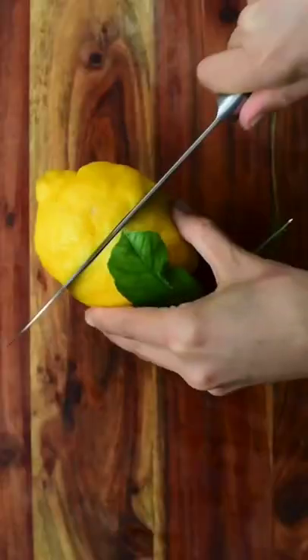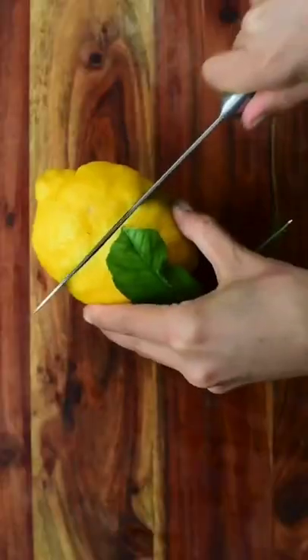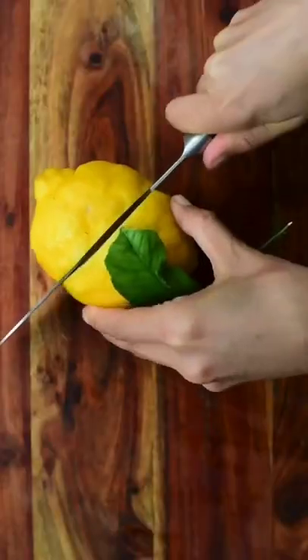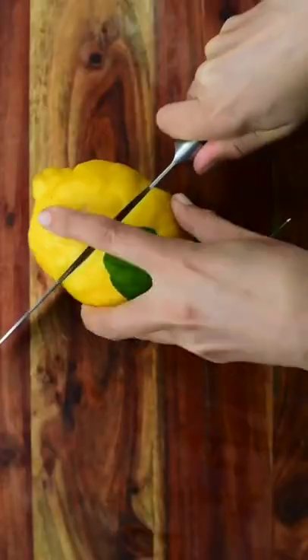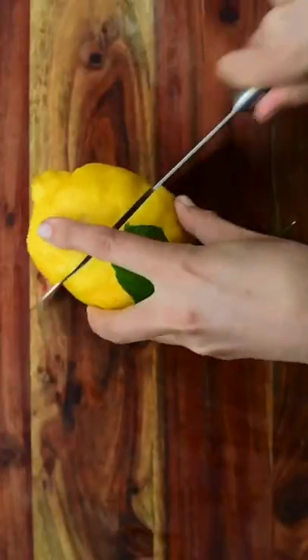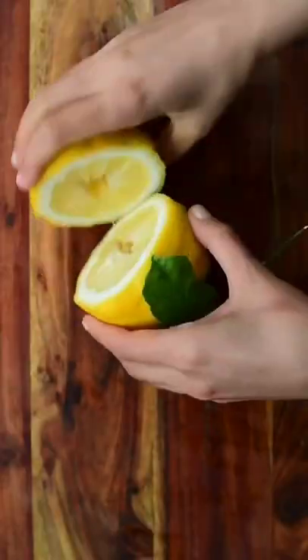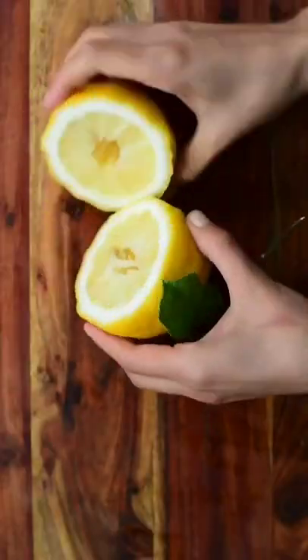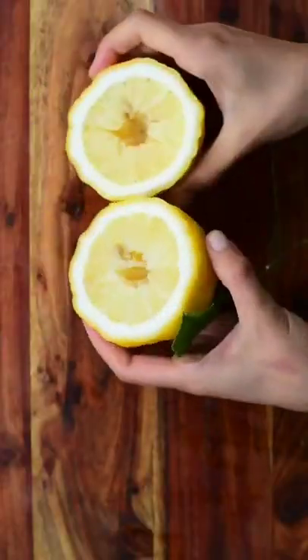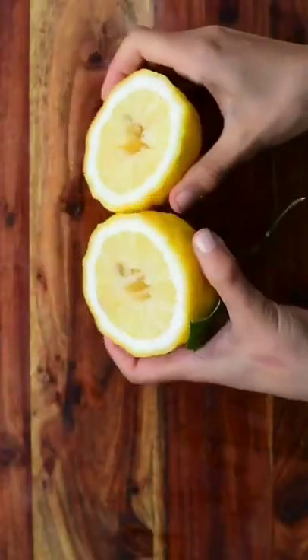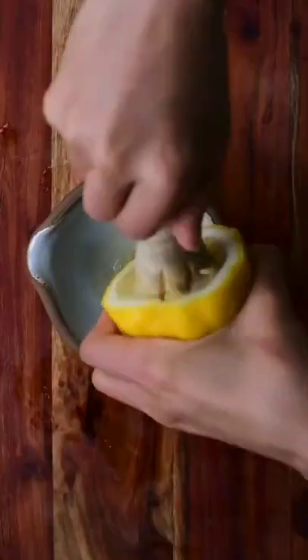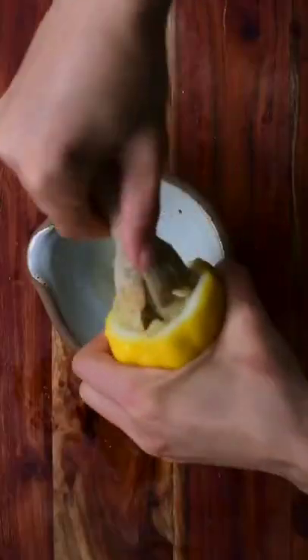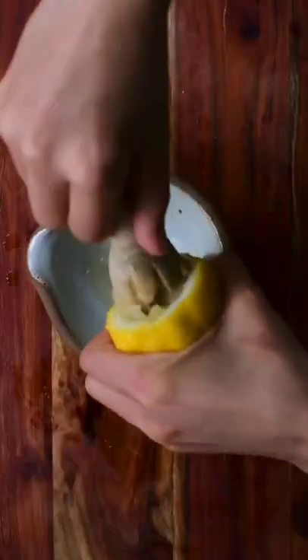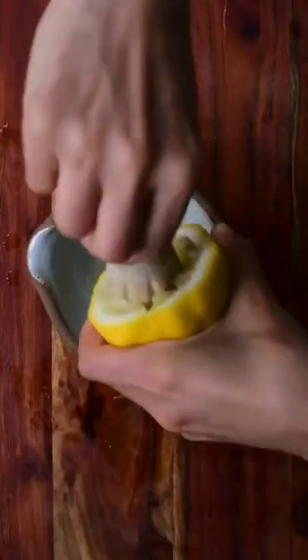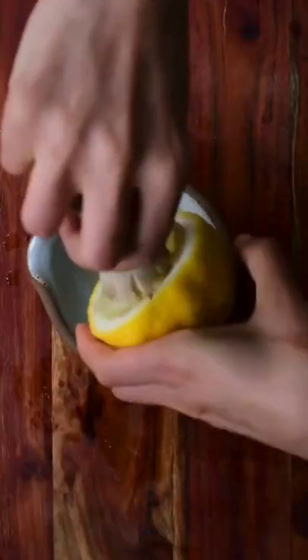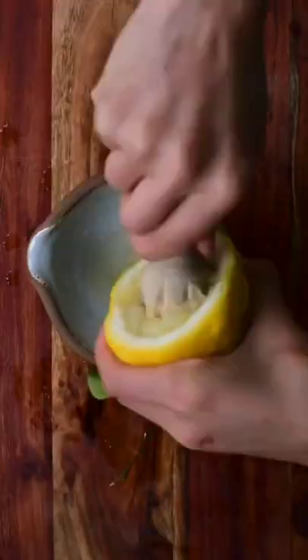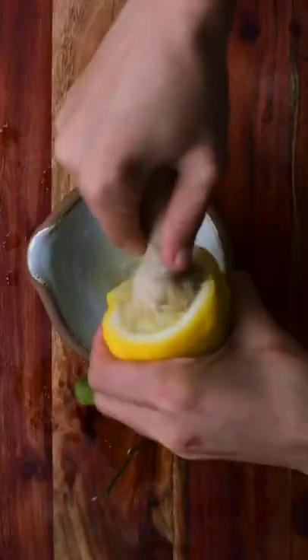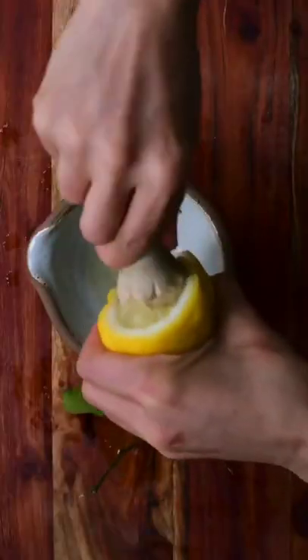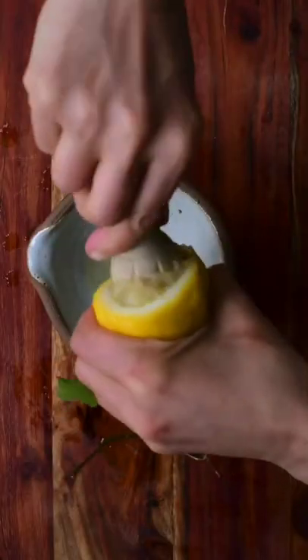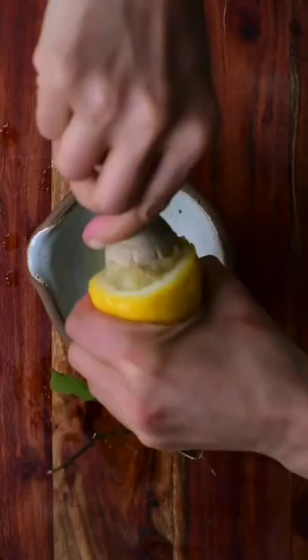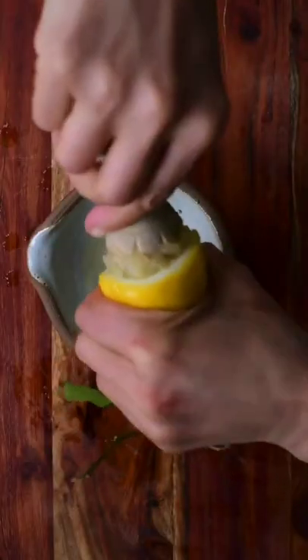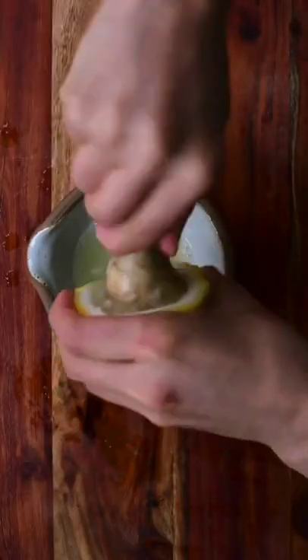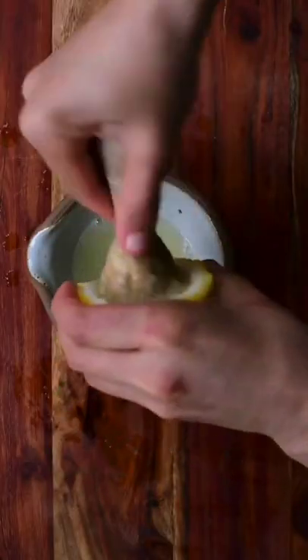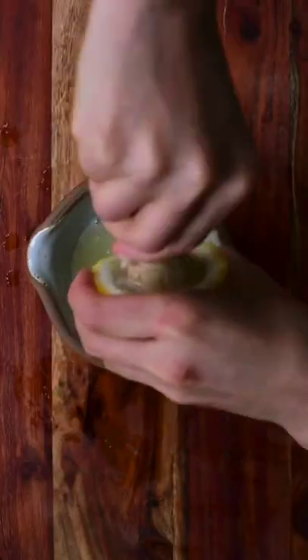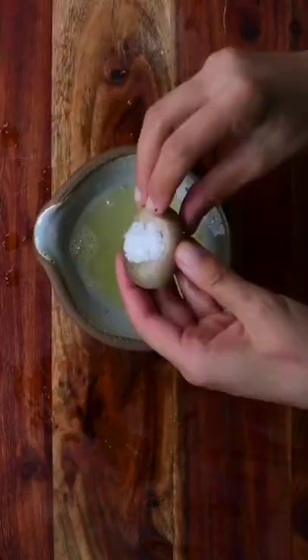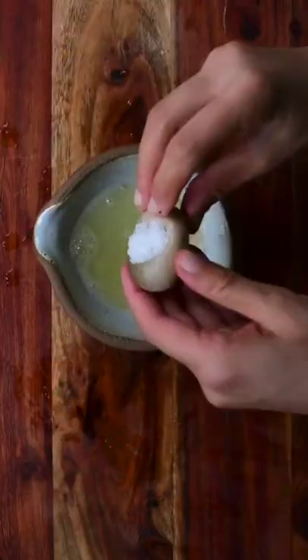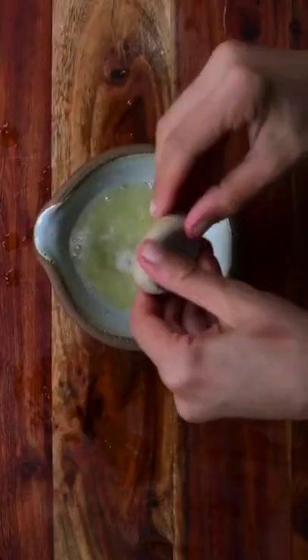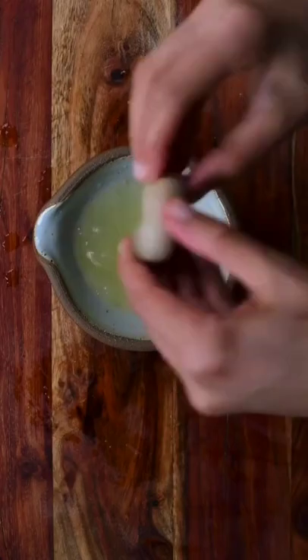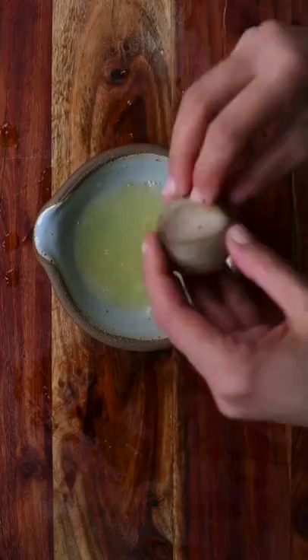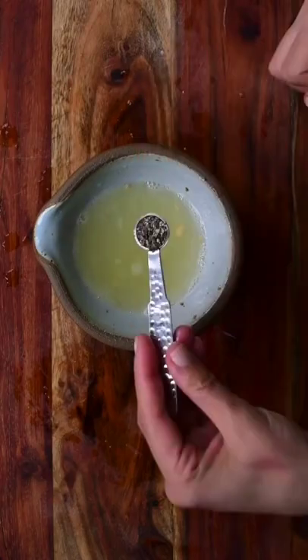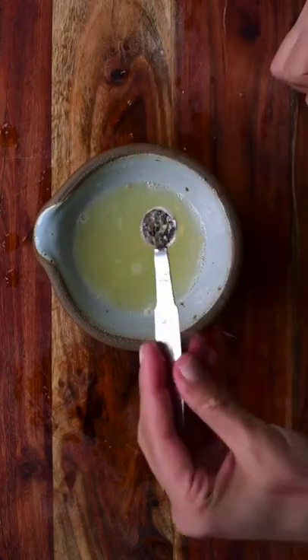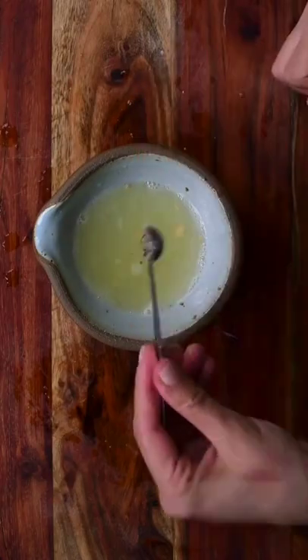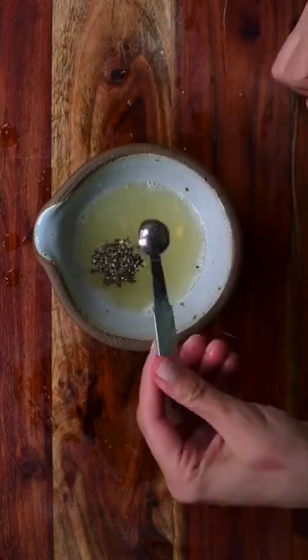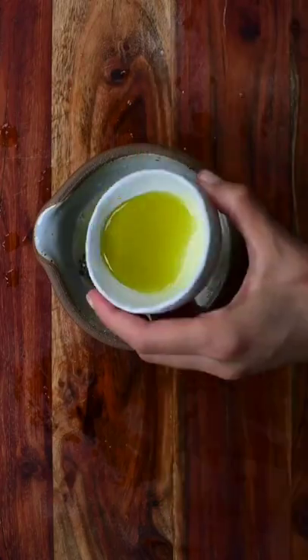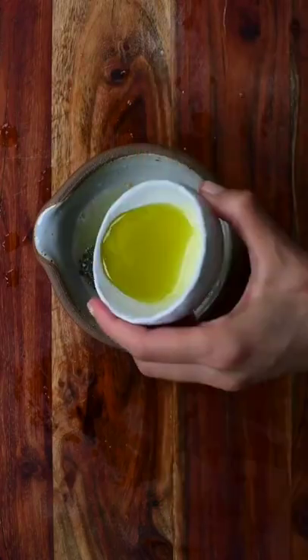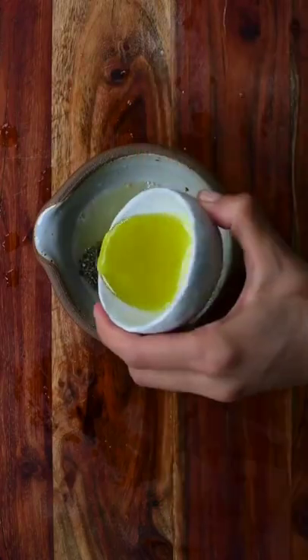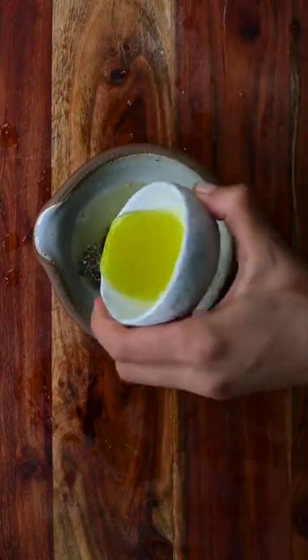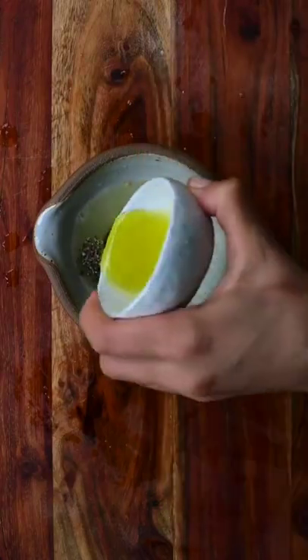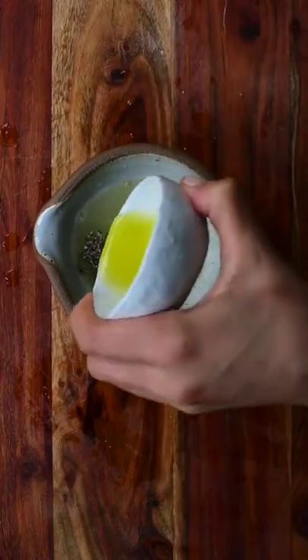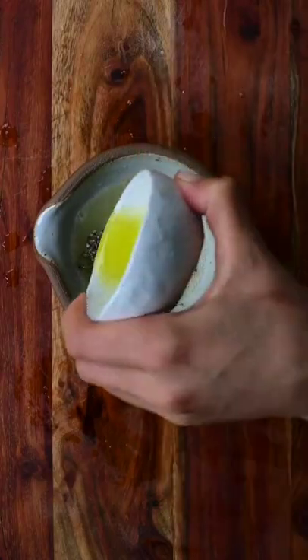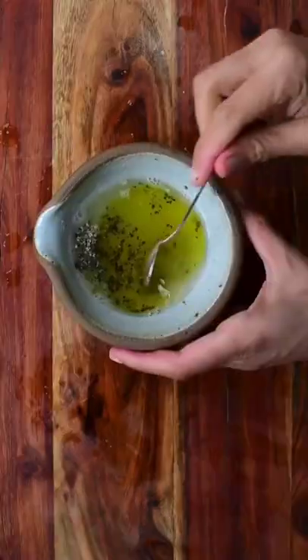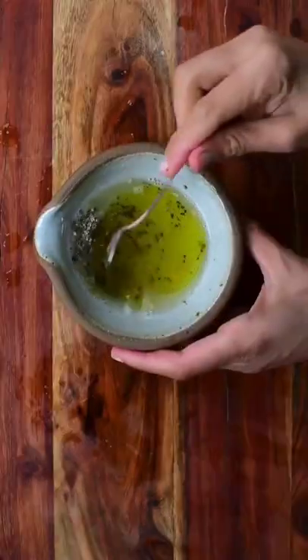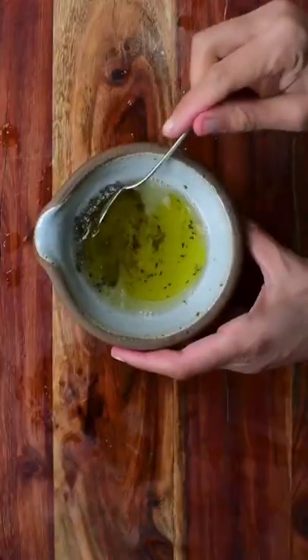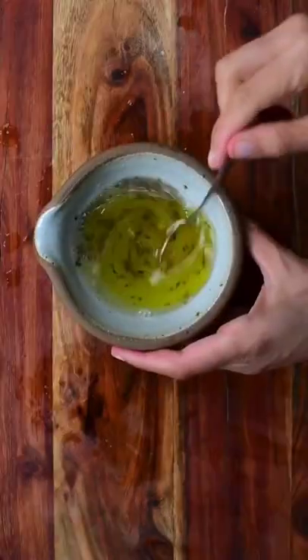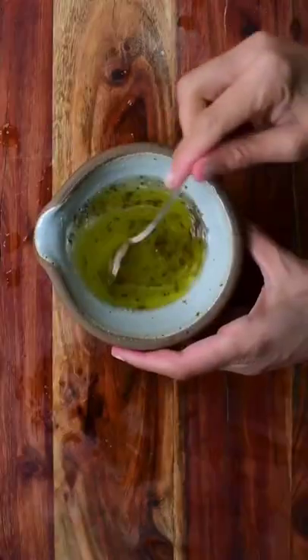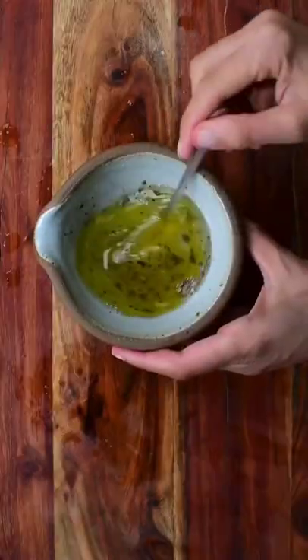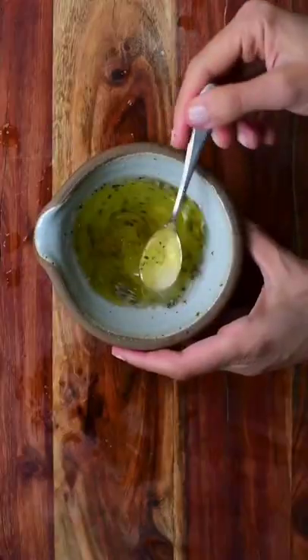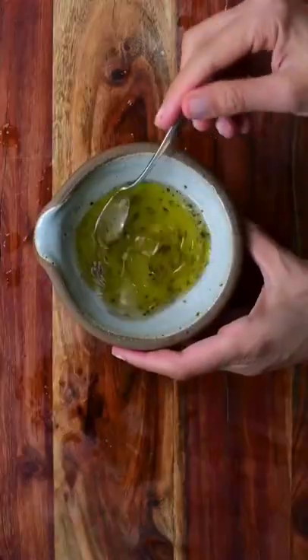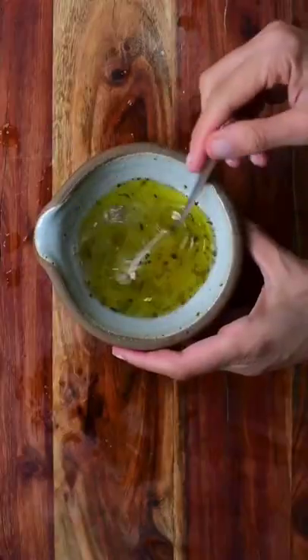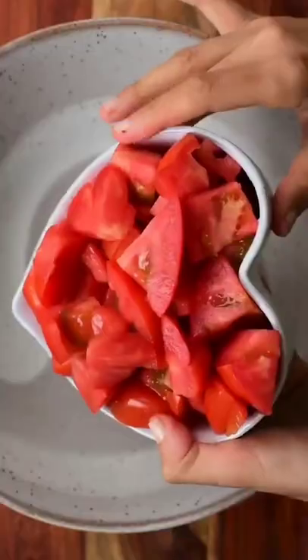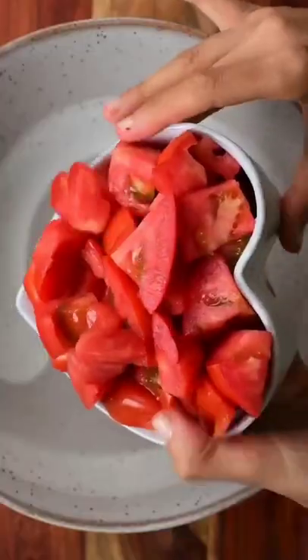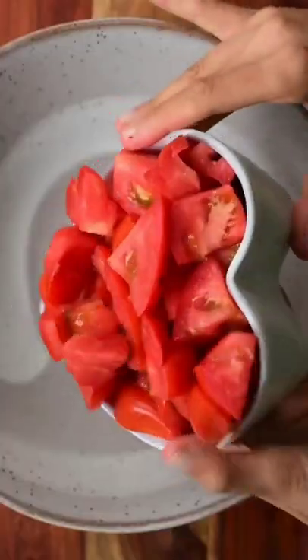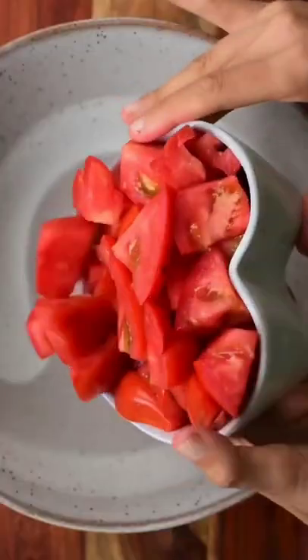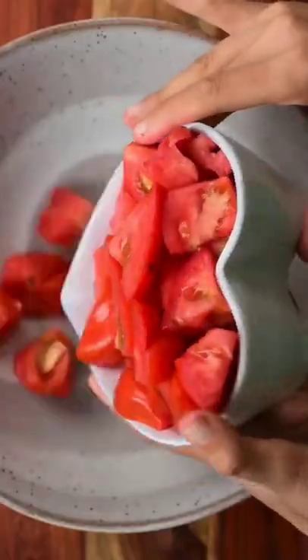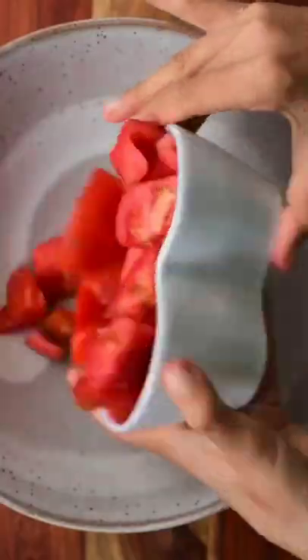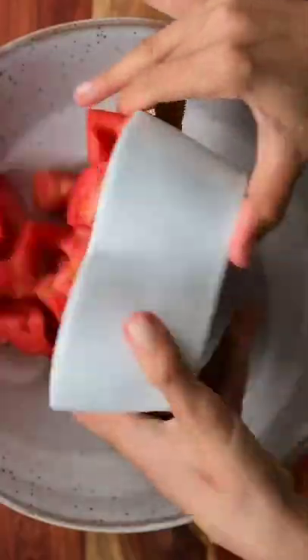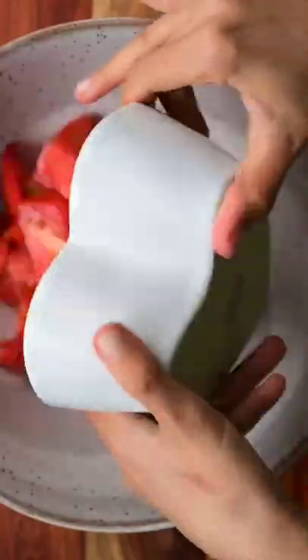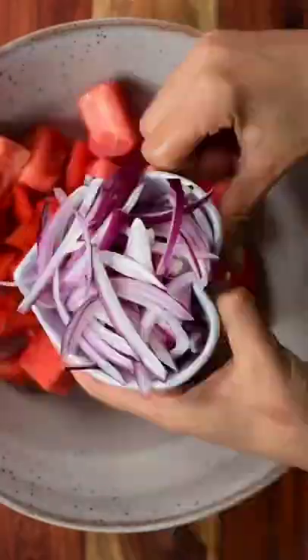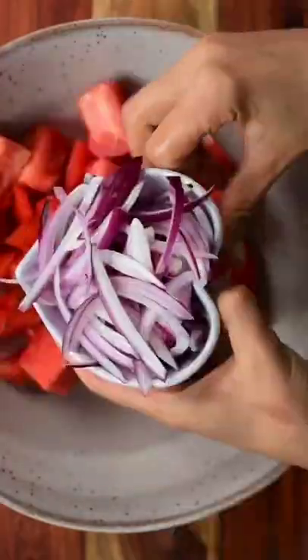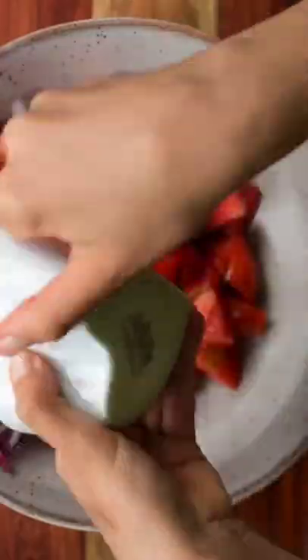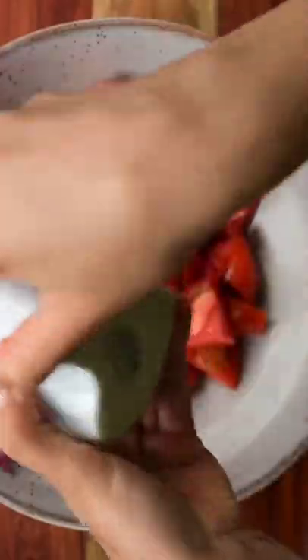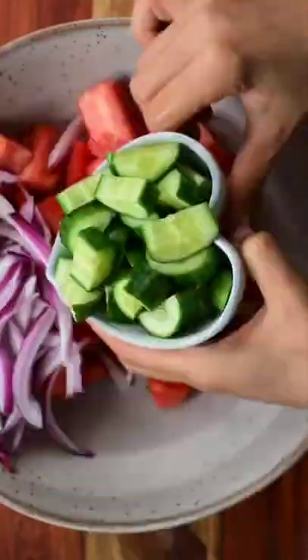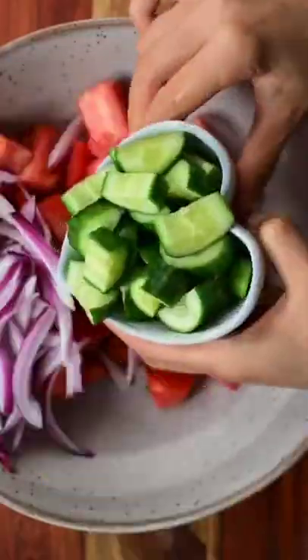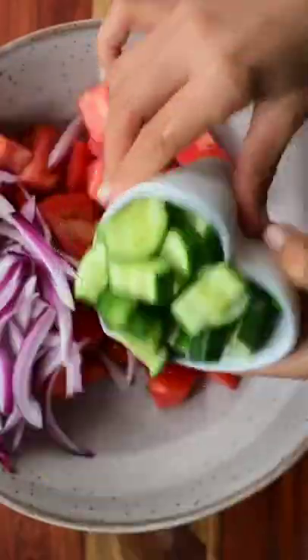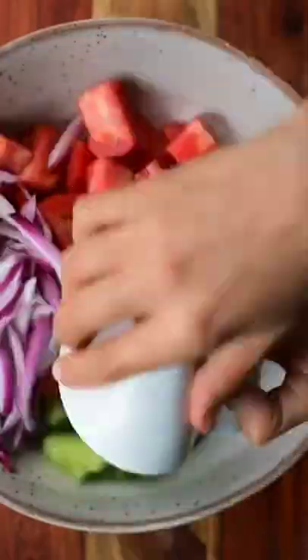We then prepare our dressing by juicing some lemon juice, adding salt, pepper, extra virgin olive oil.